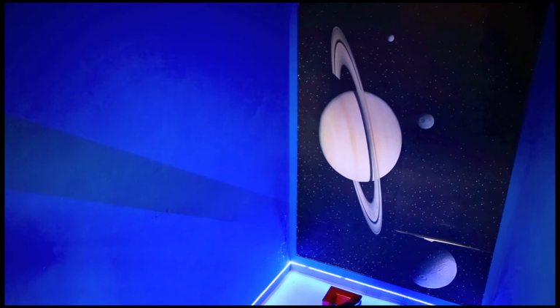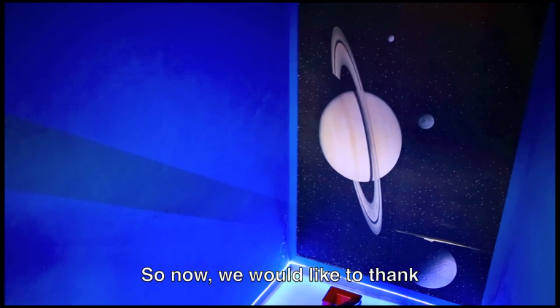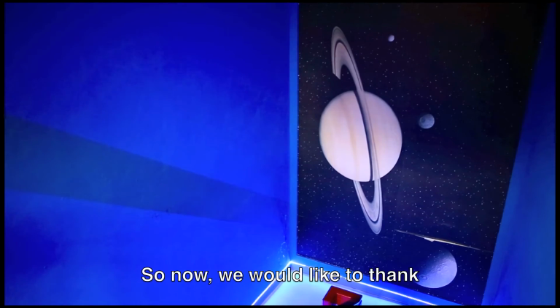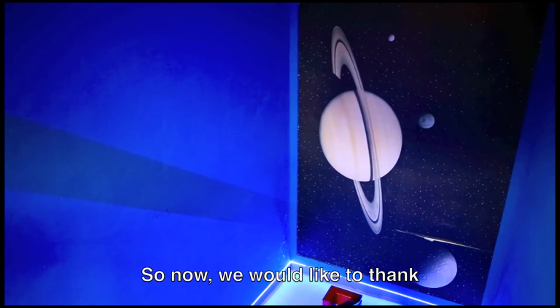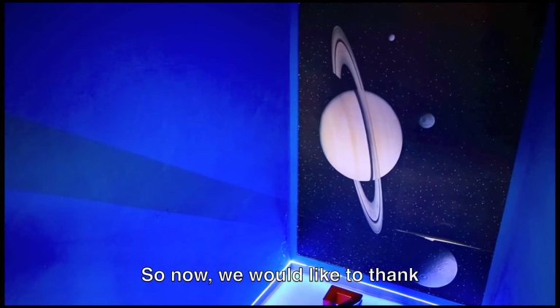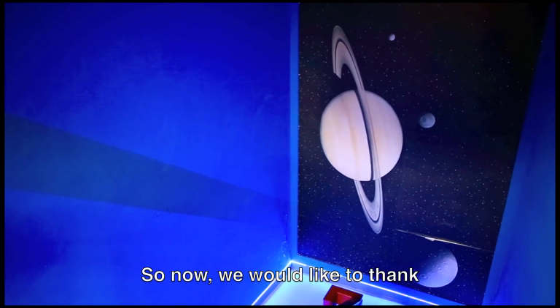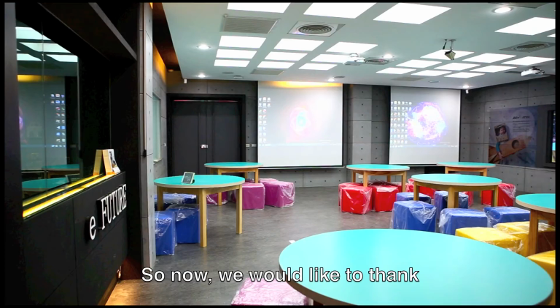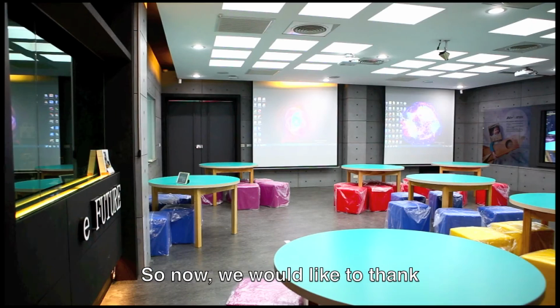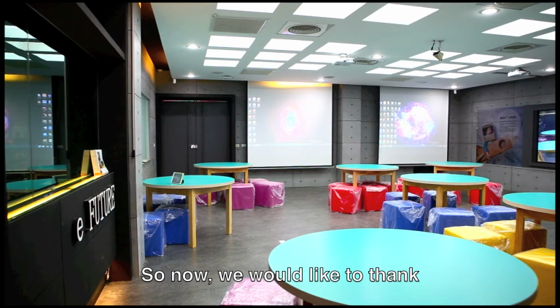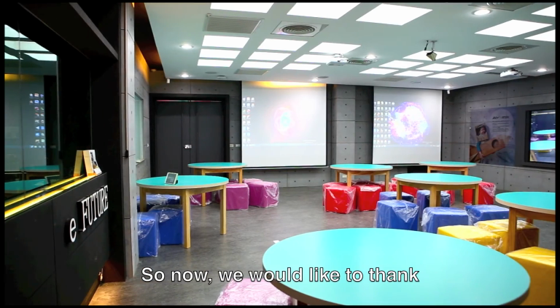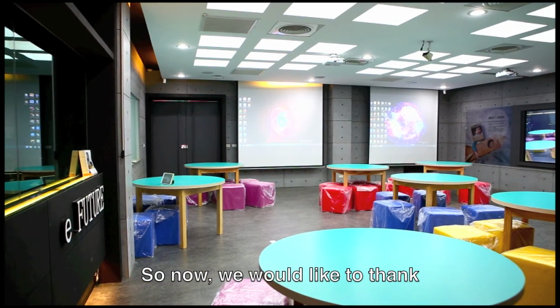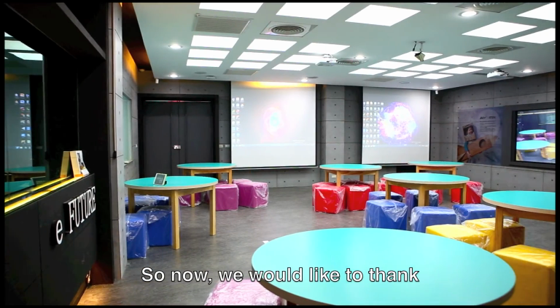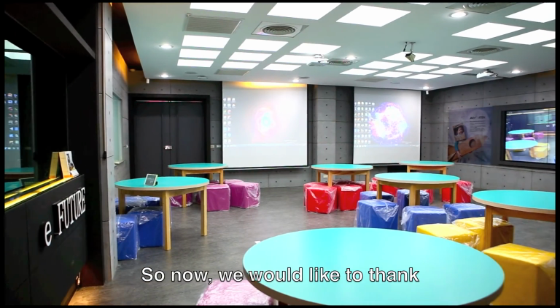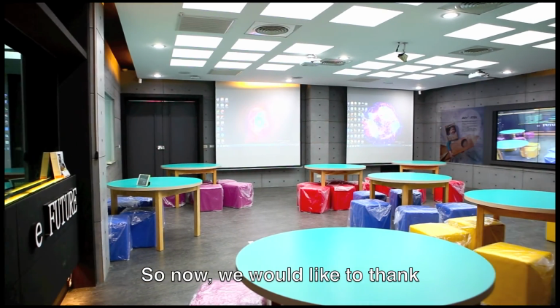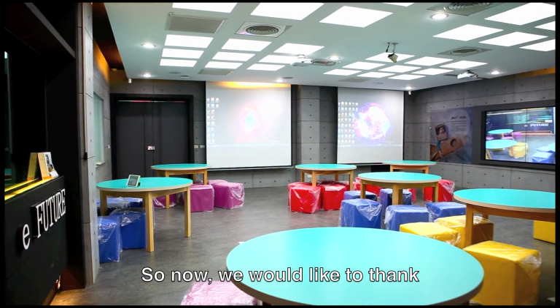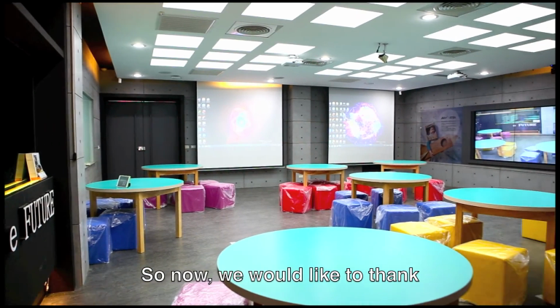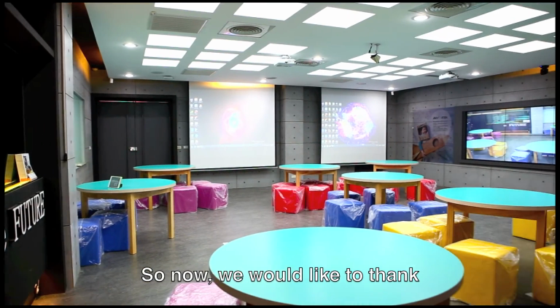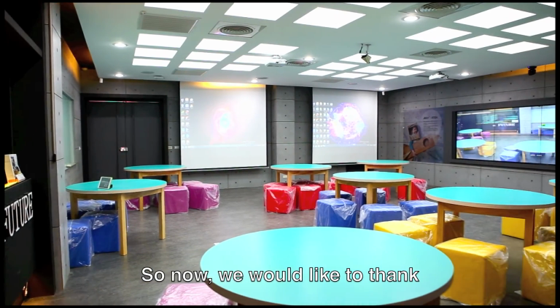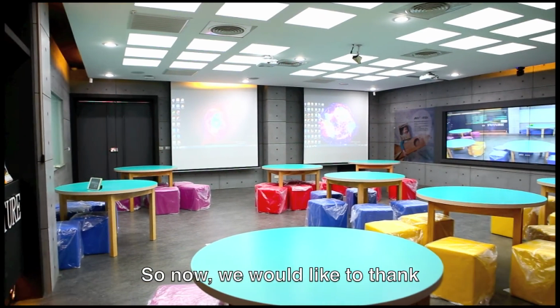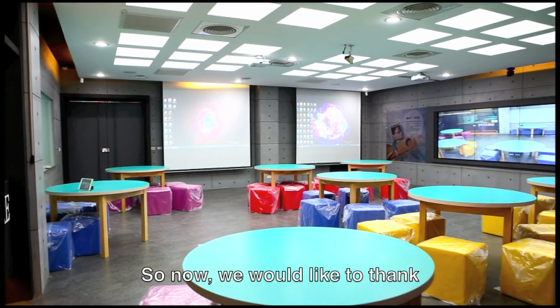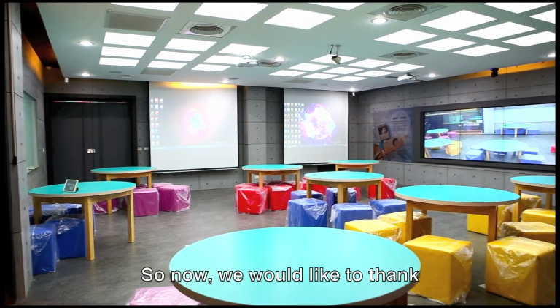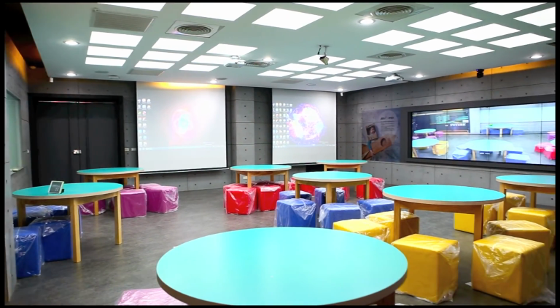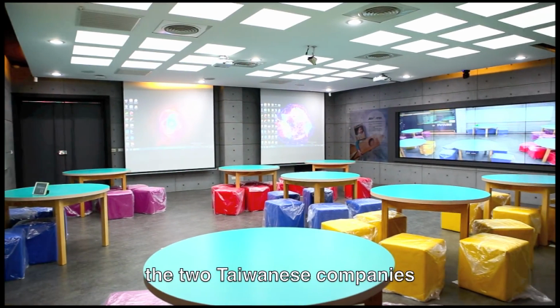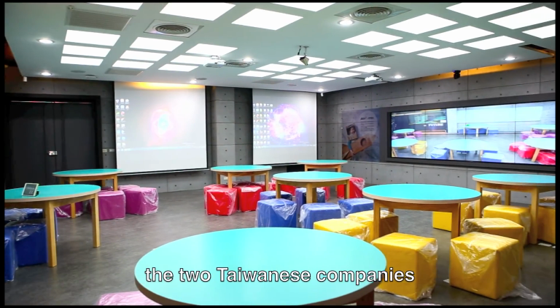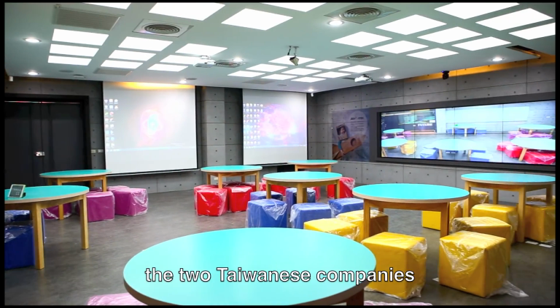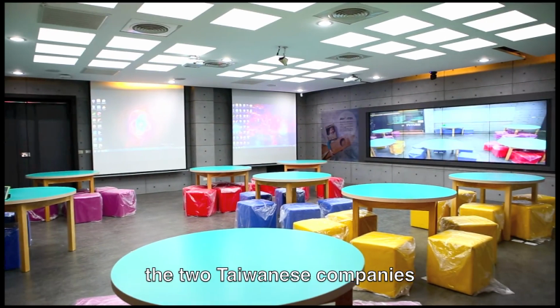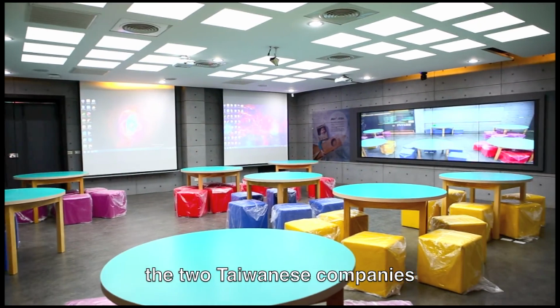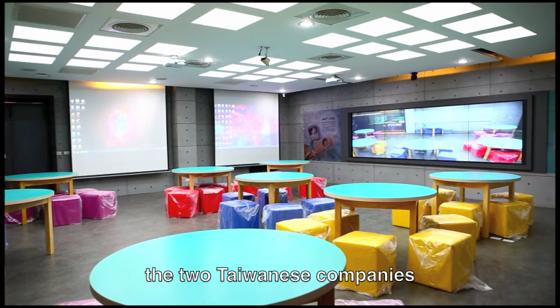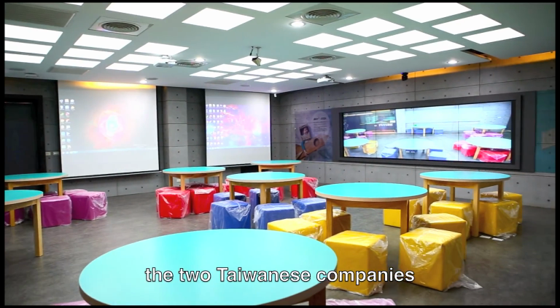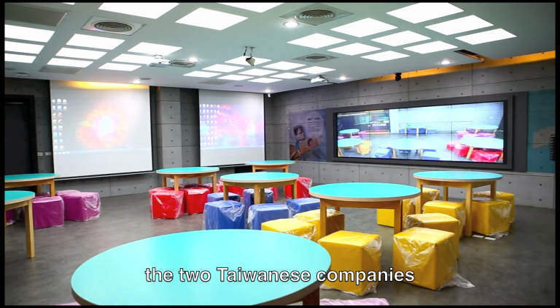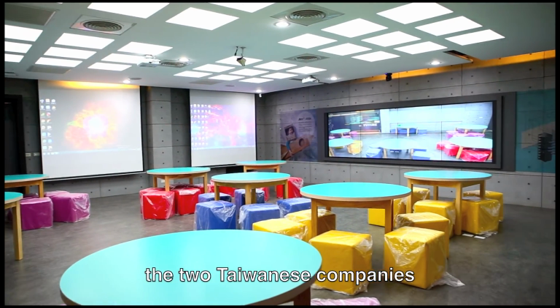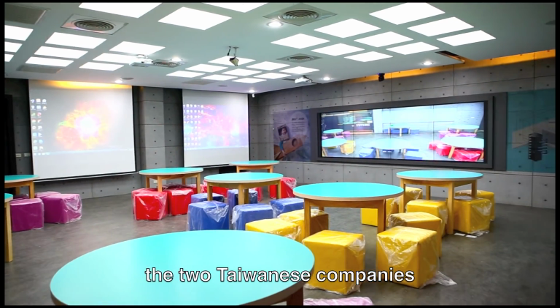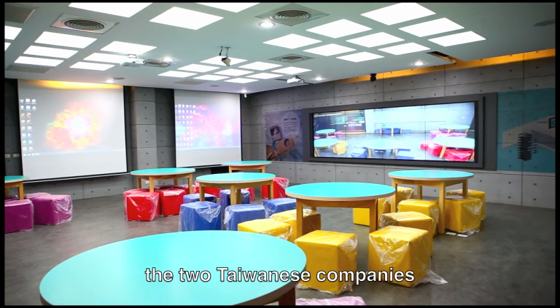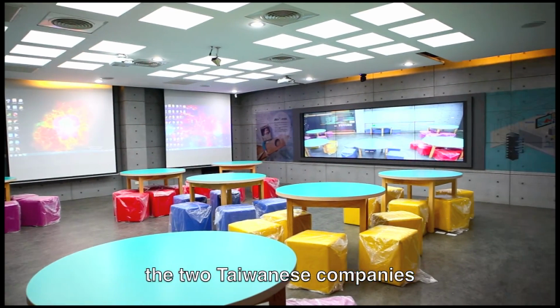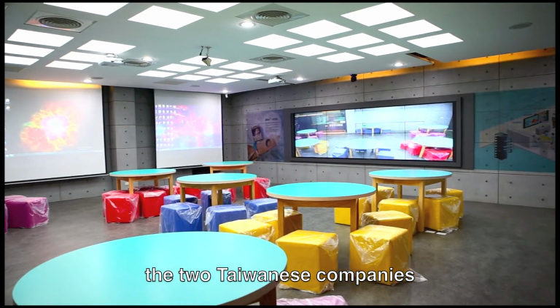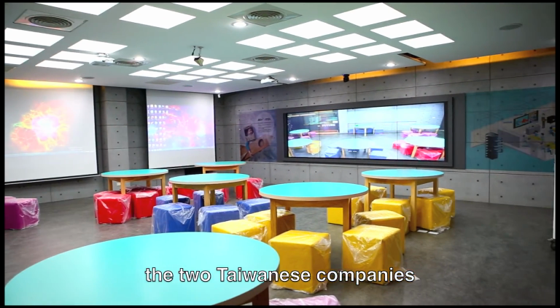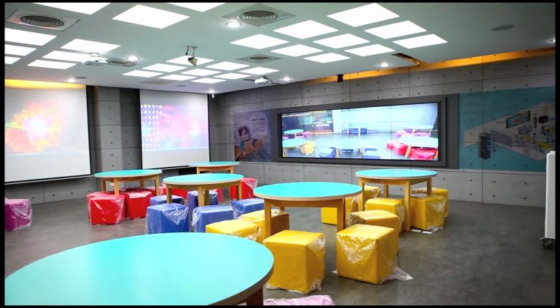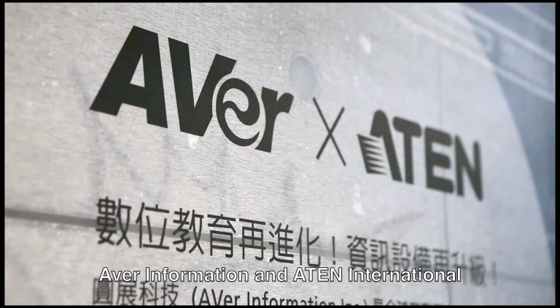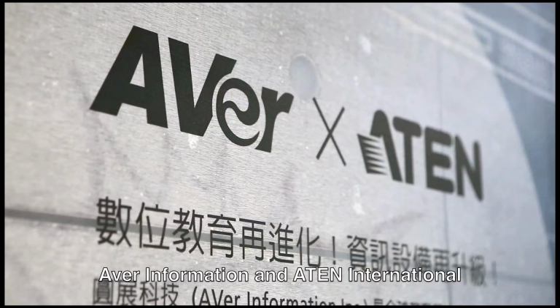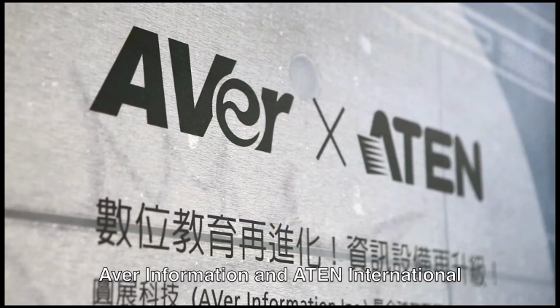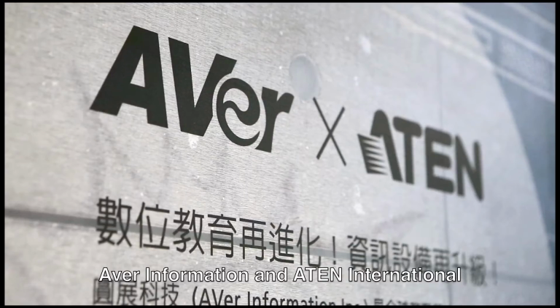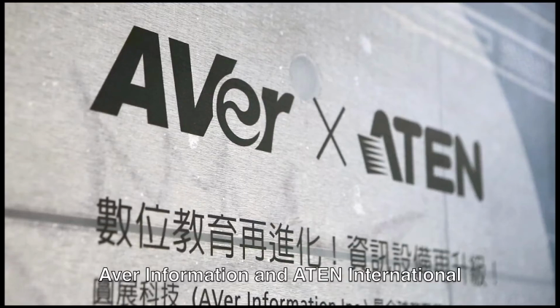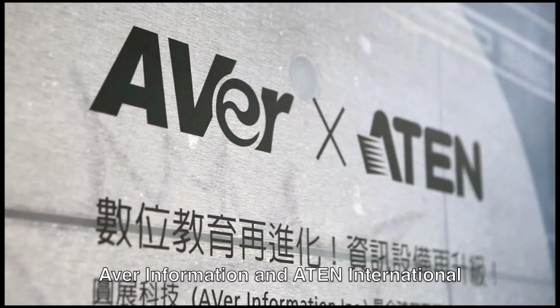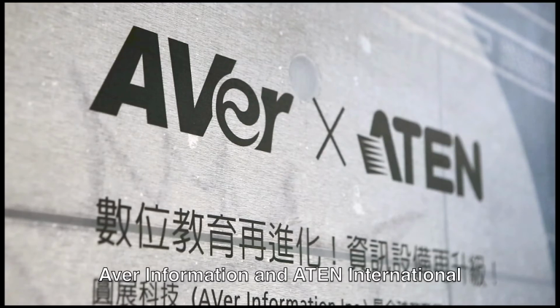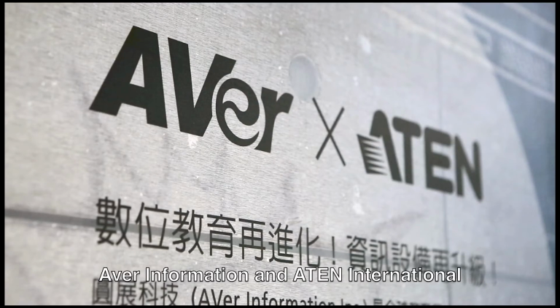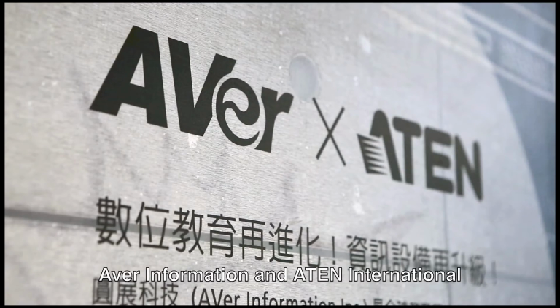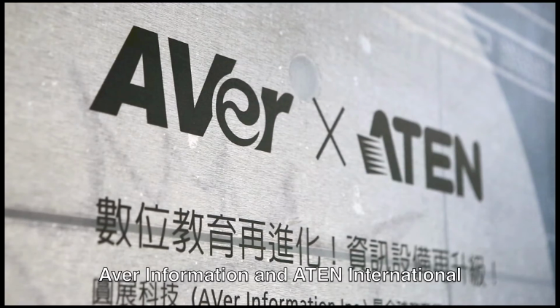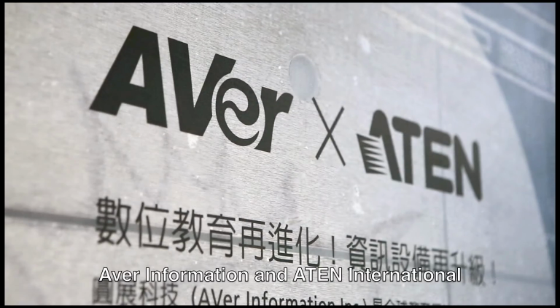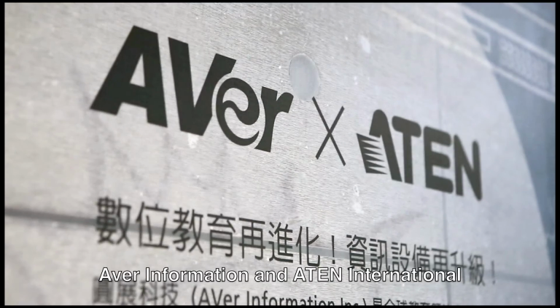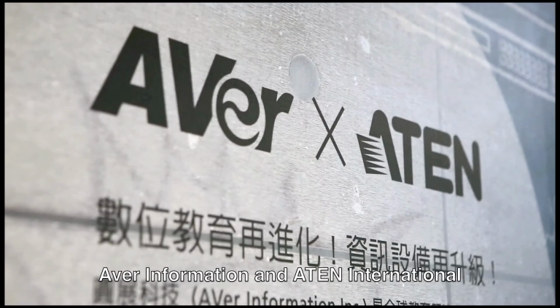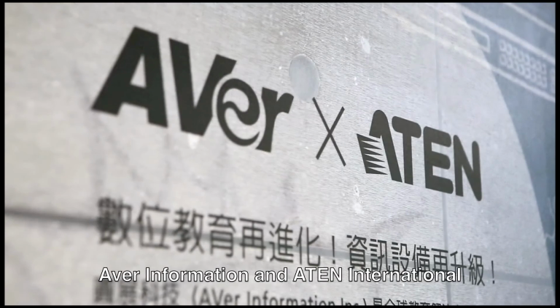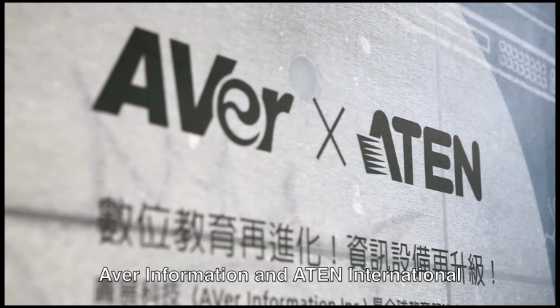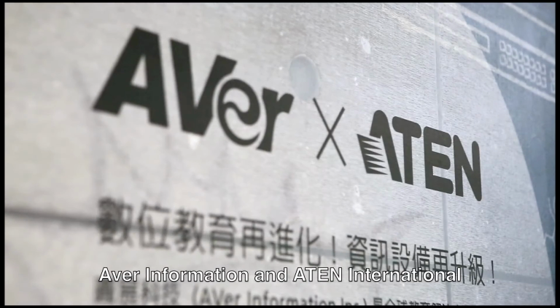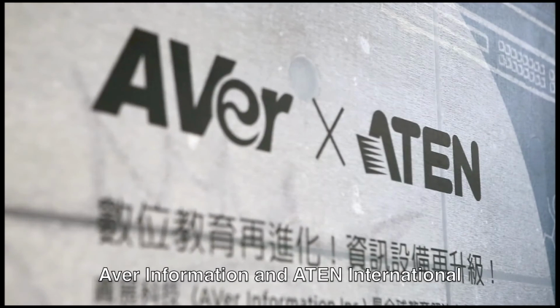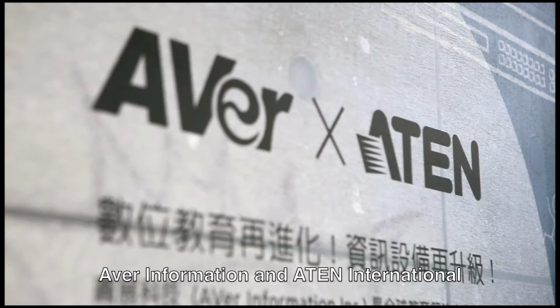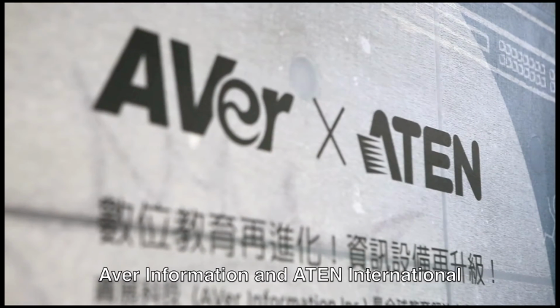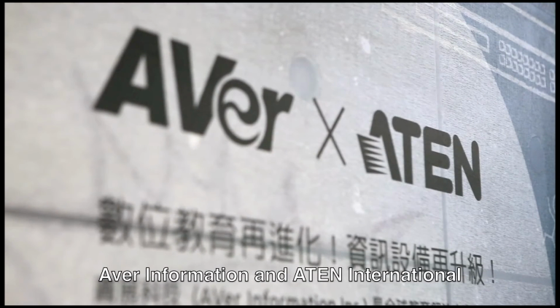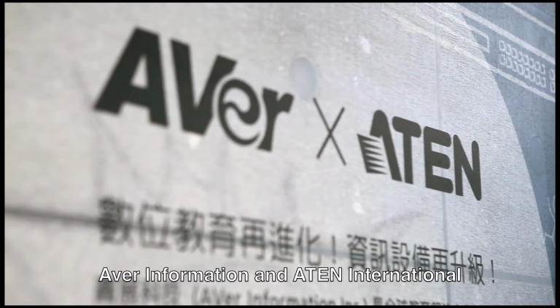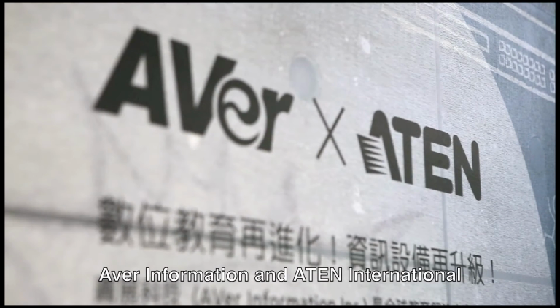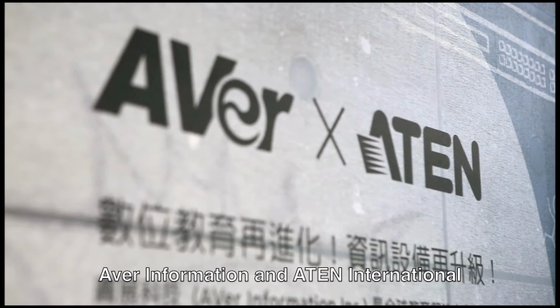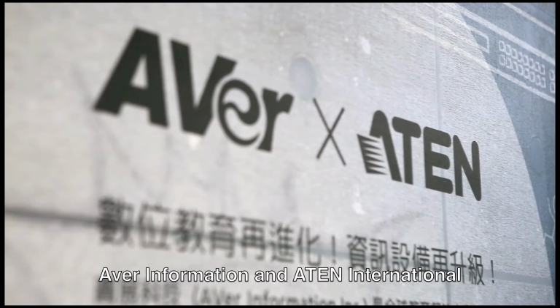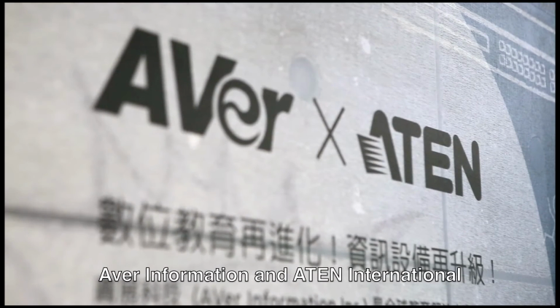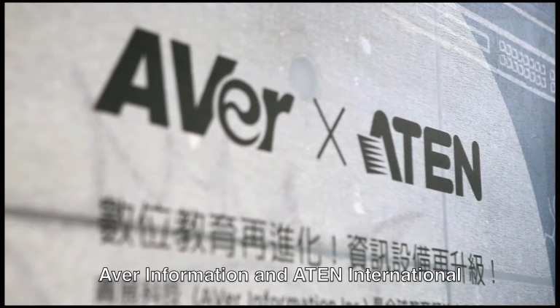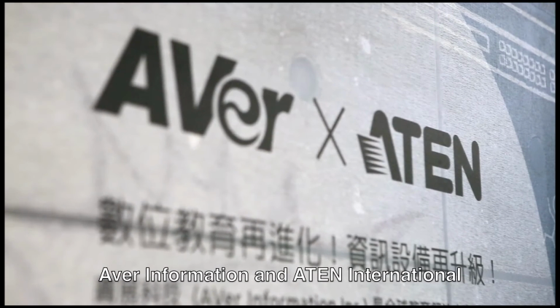So now, we would like to thank the two Taiwanese companies: Aver Information and A10 International.